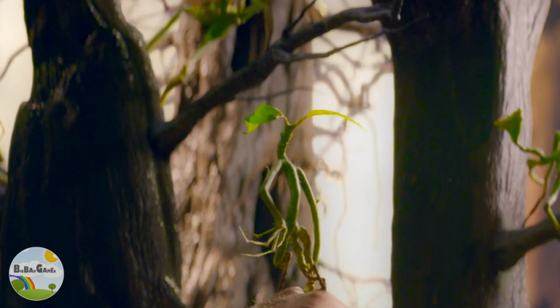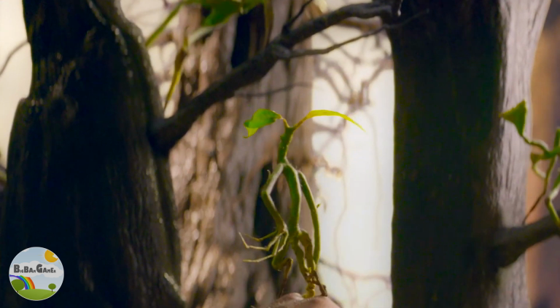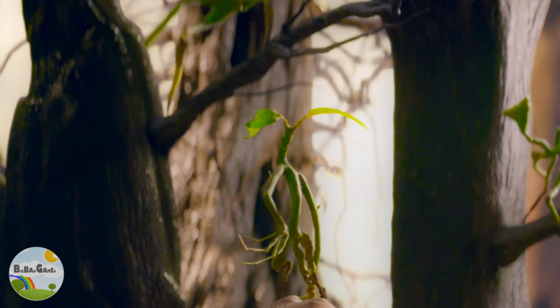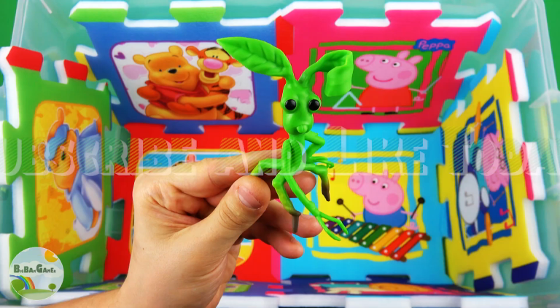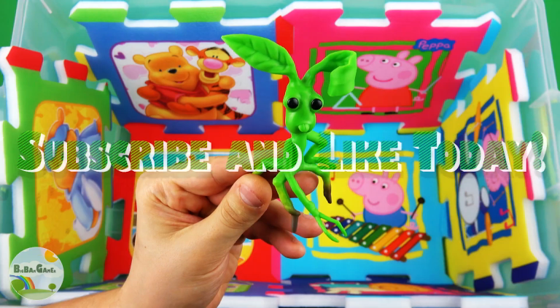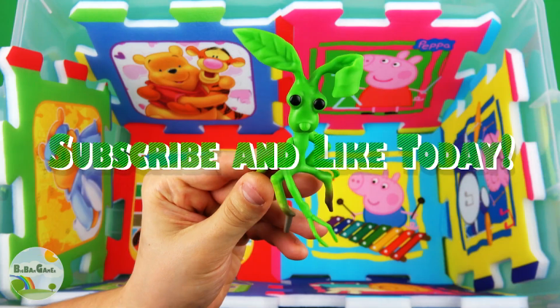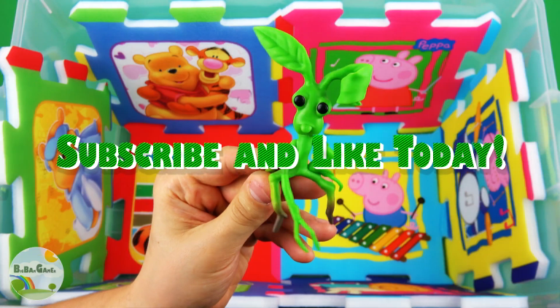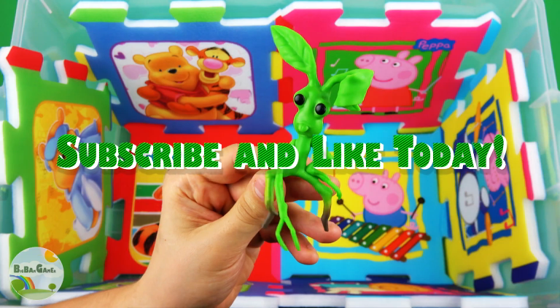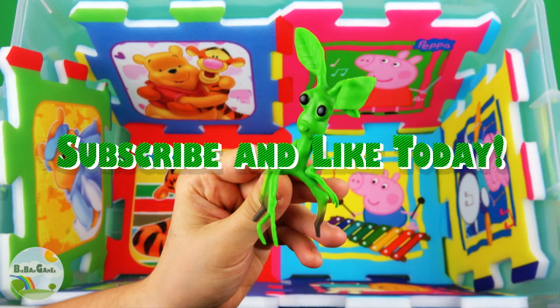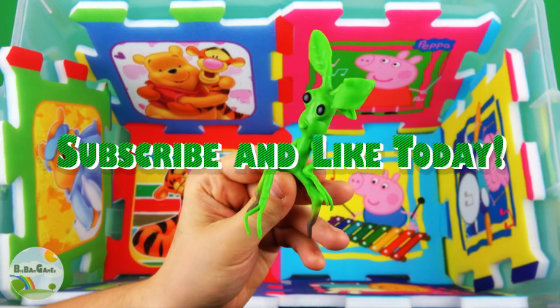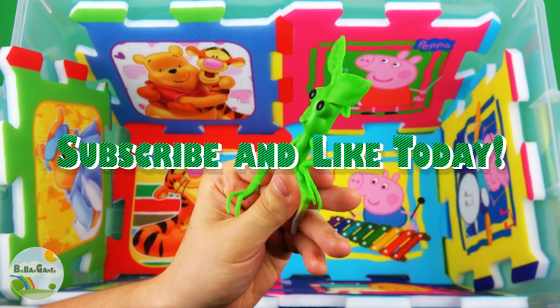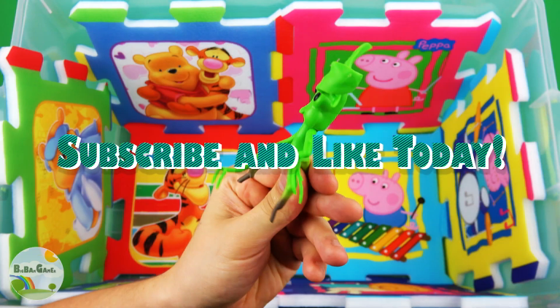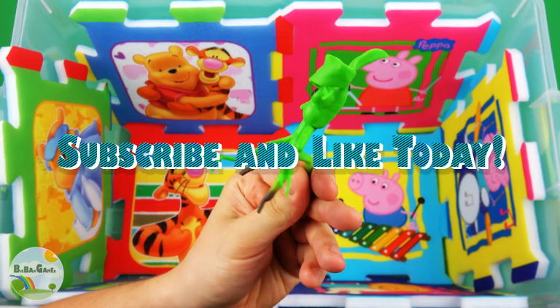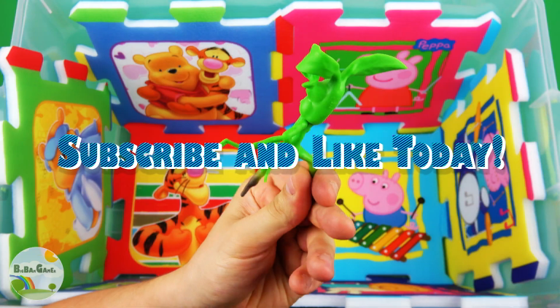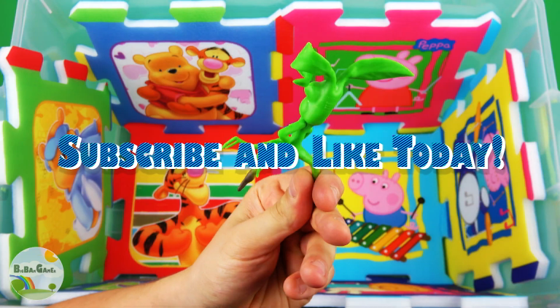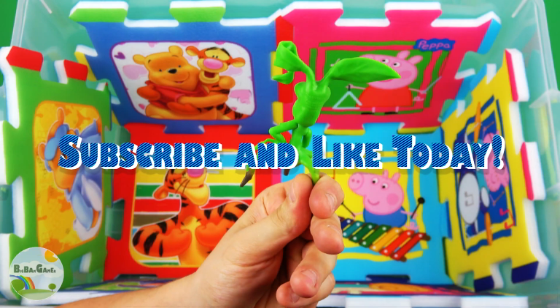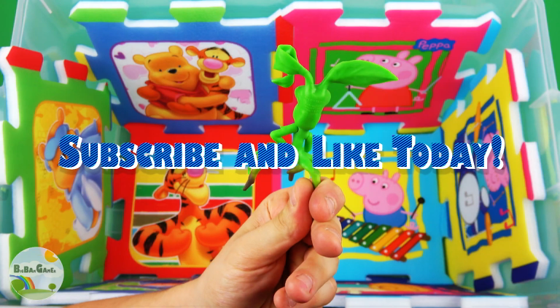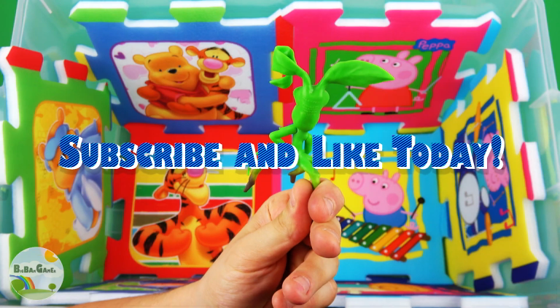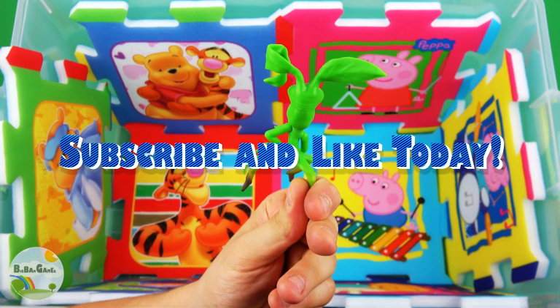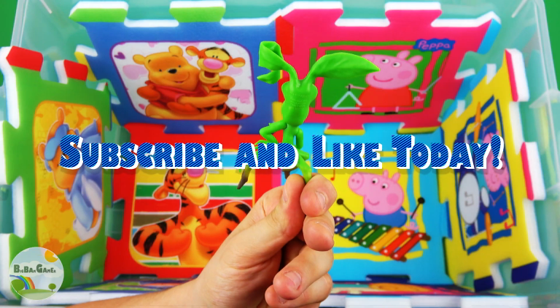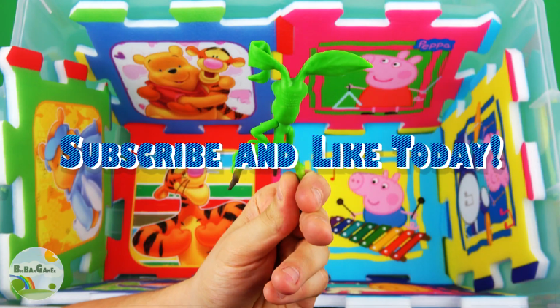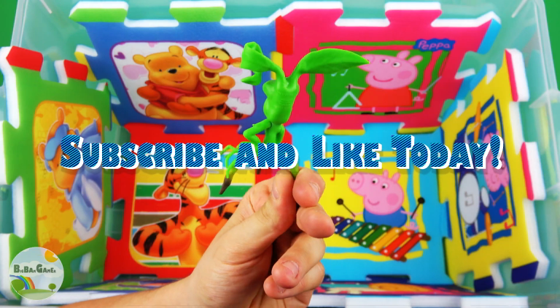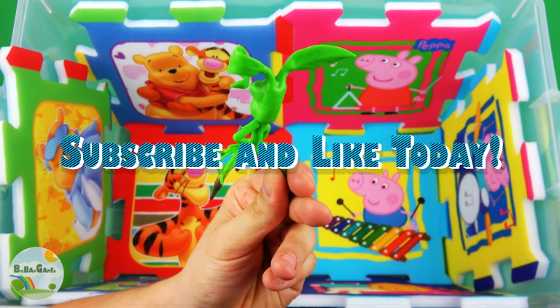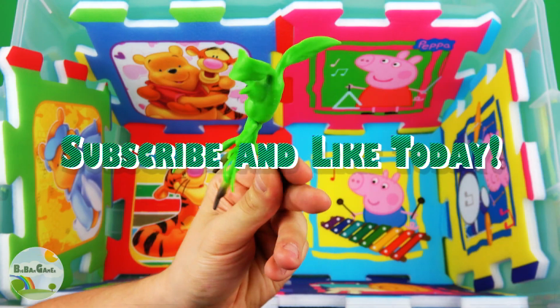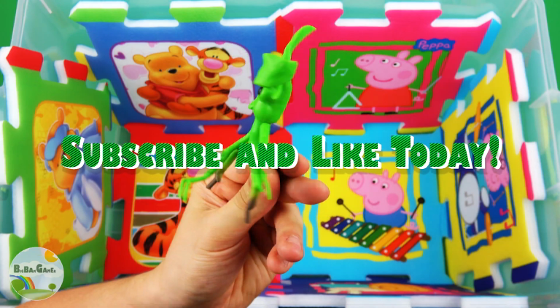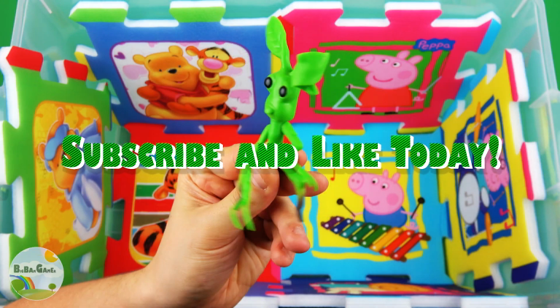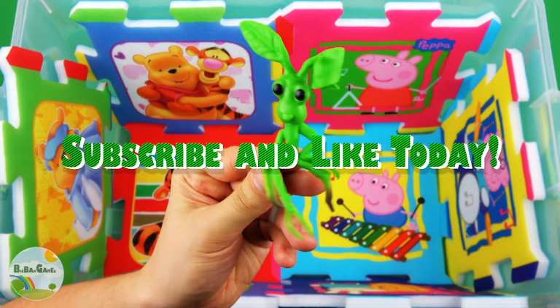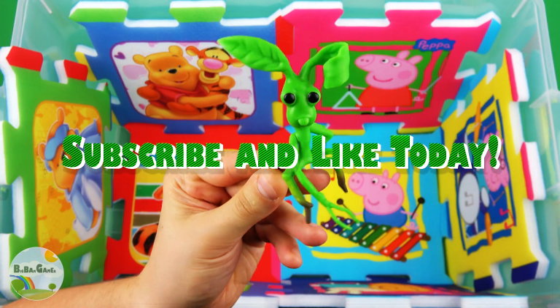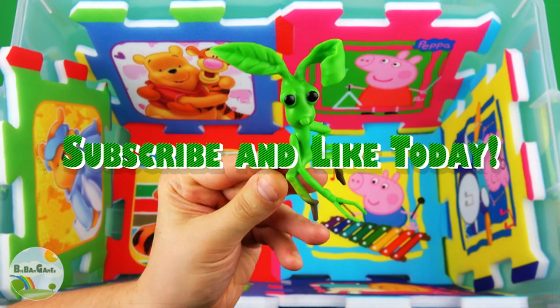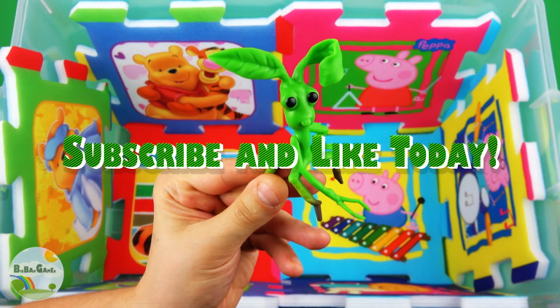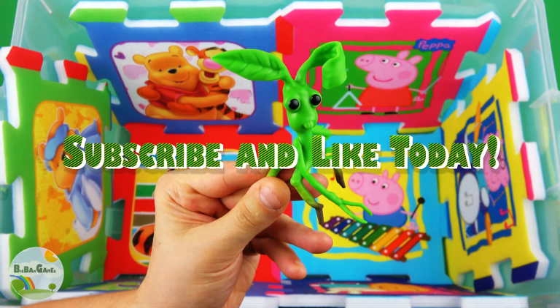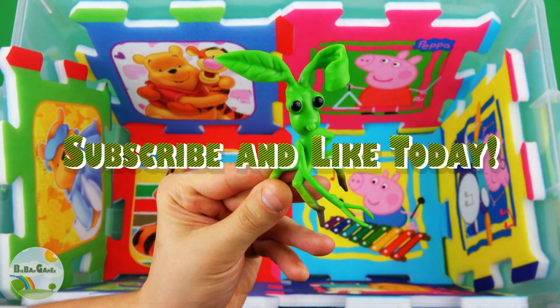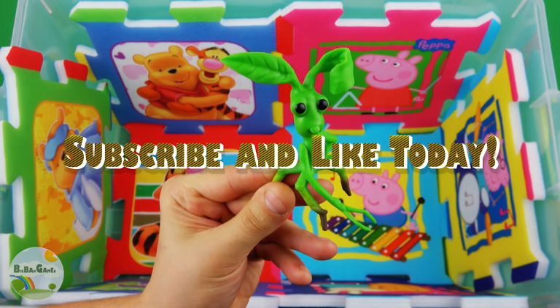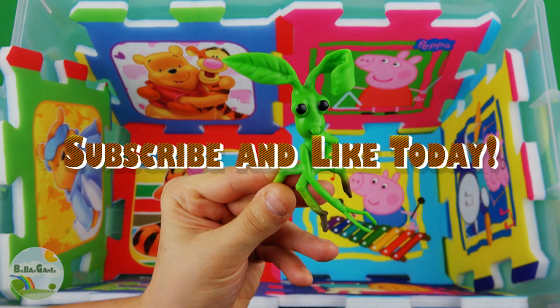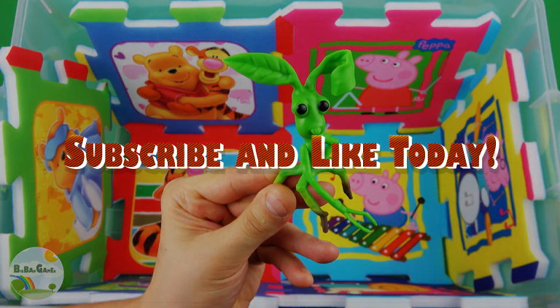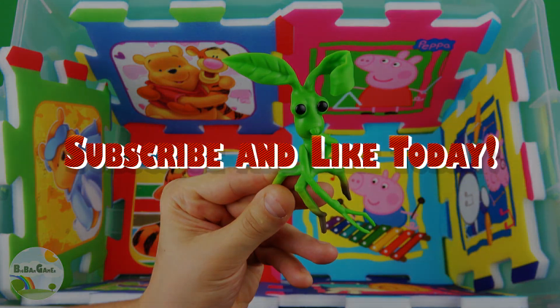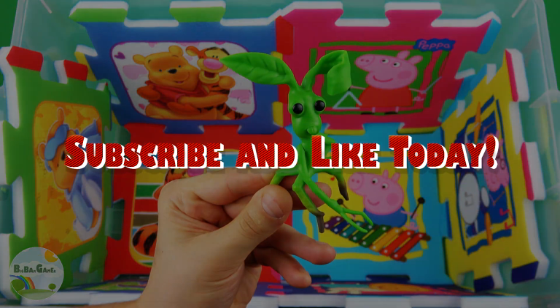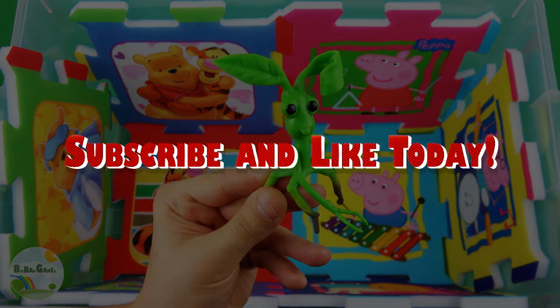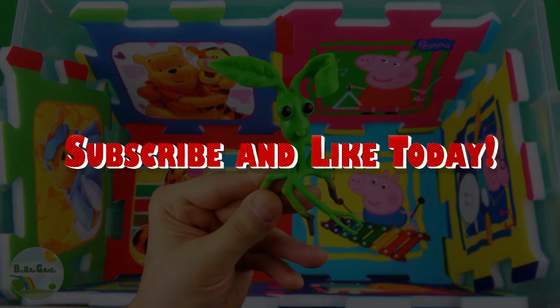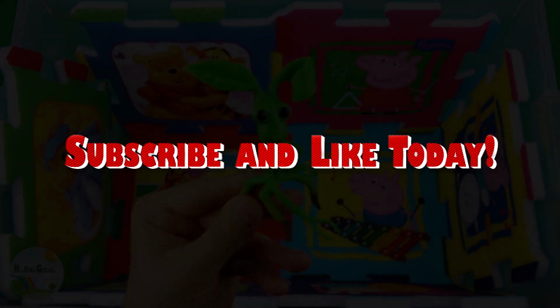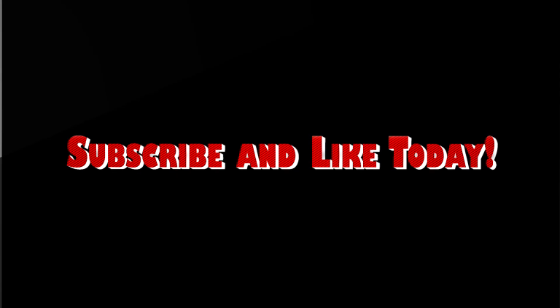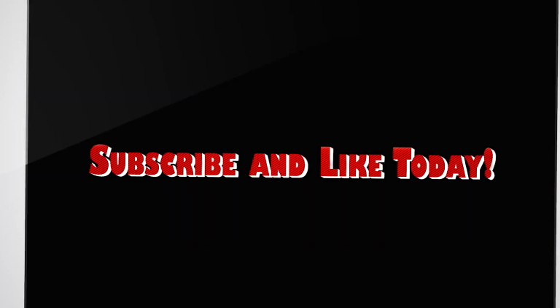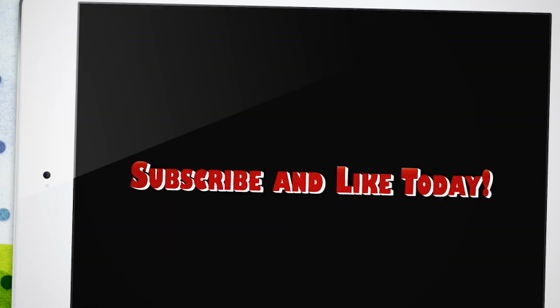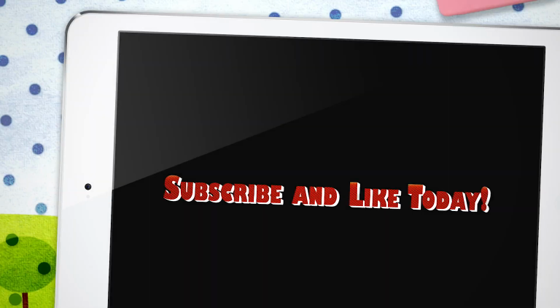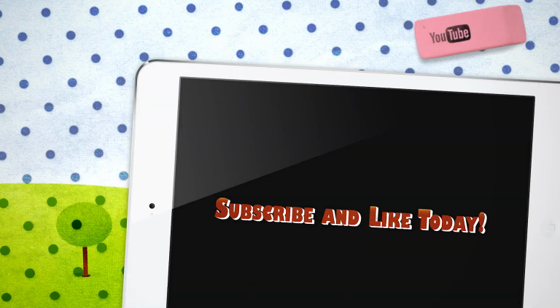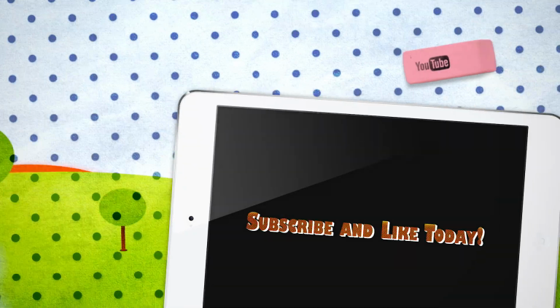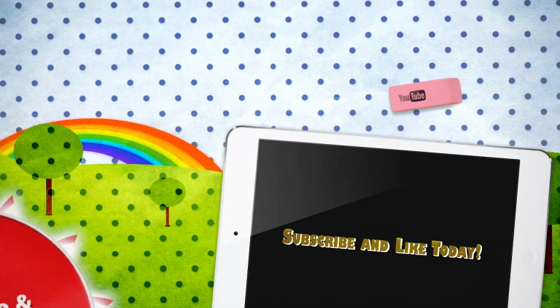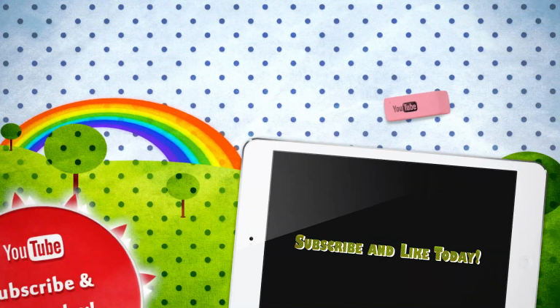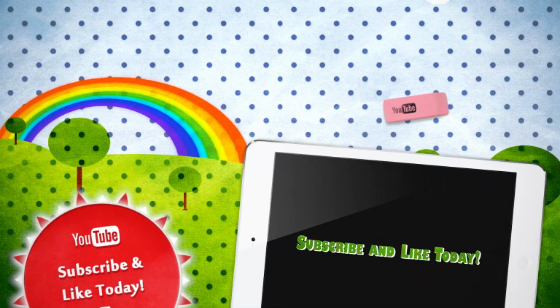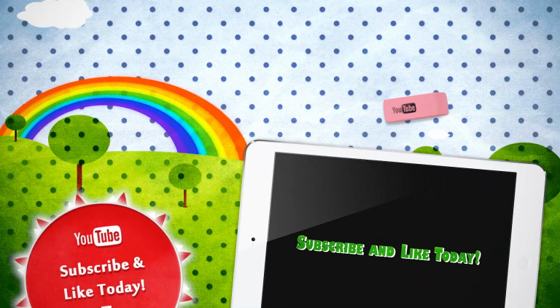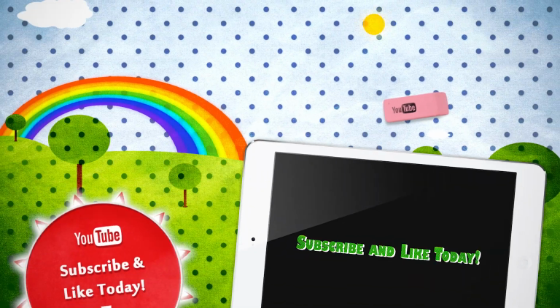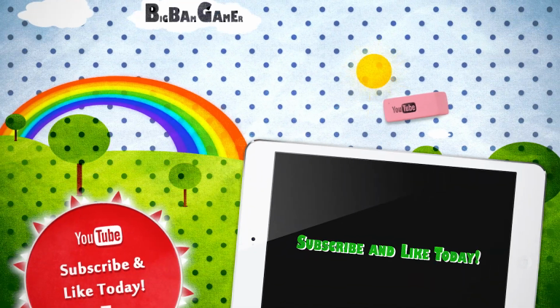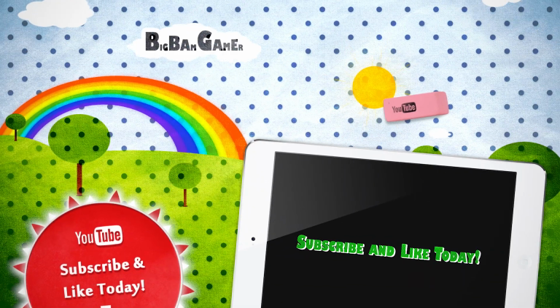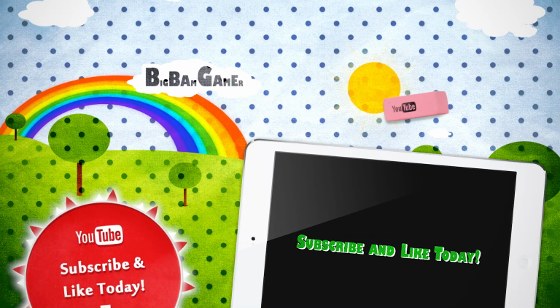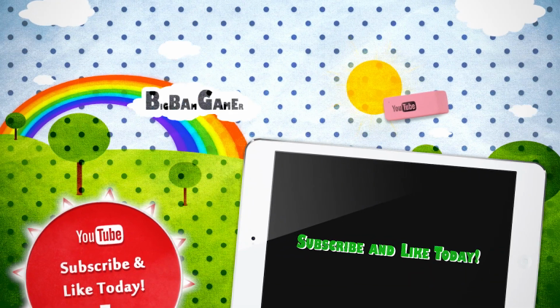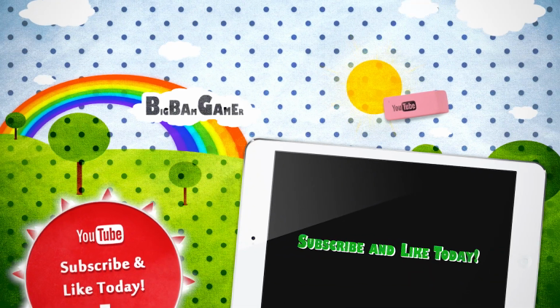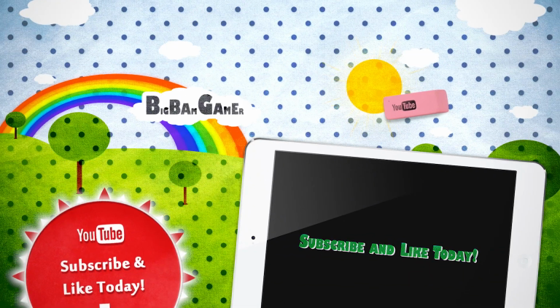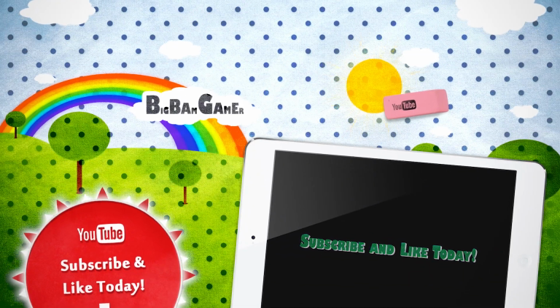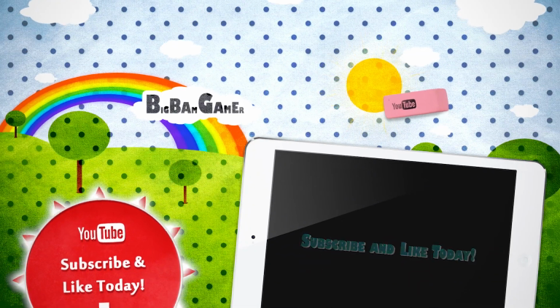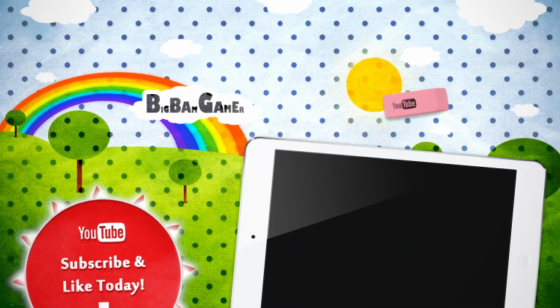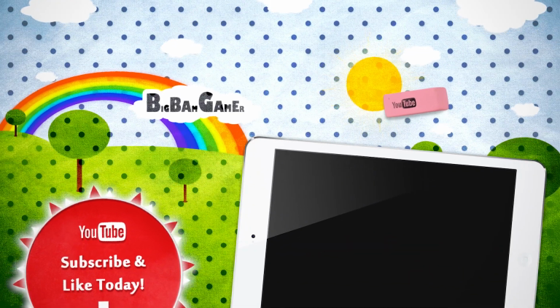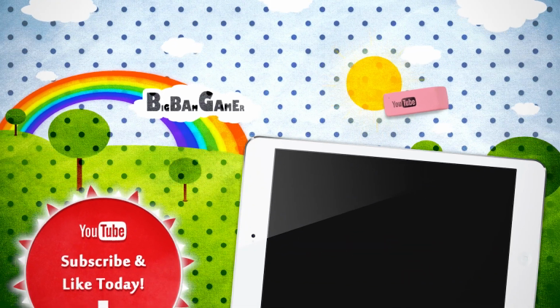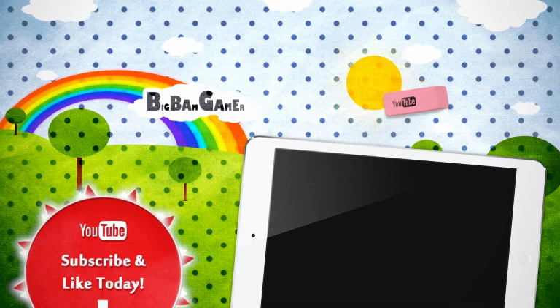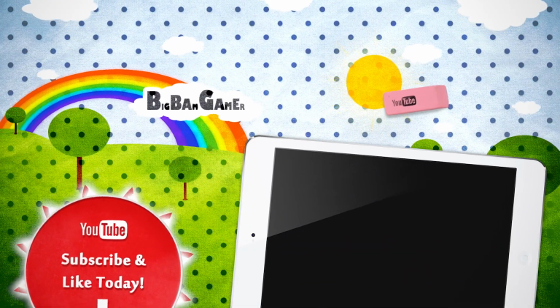Thank you for watching my videos, and don't forget to subscribe and click on the bell. Bye-bye!